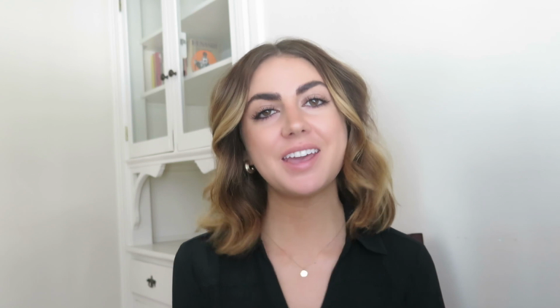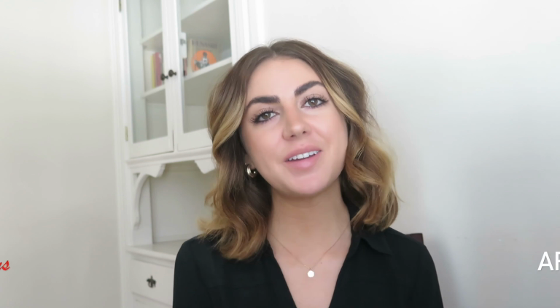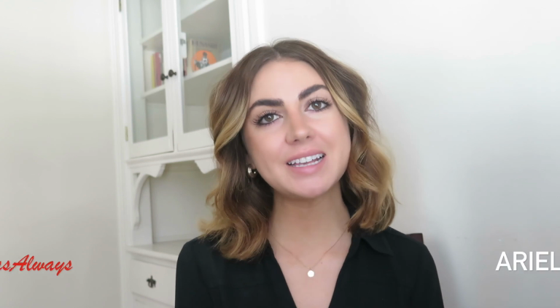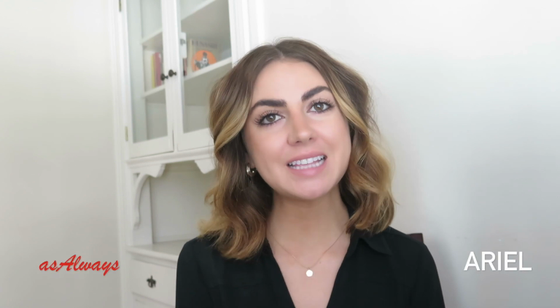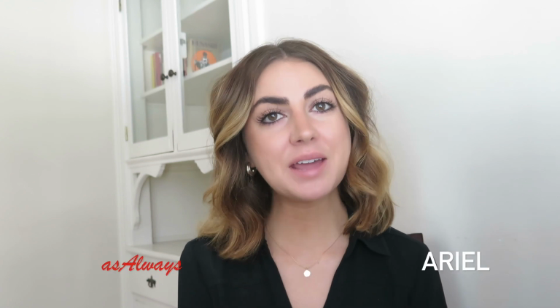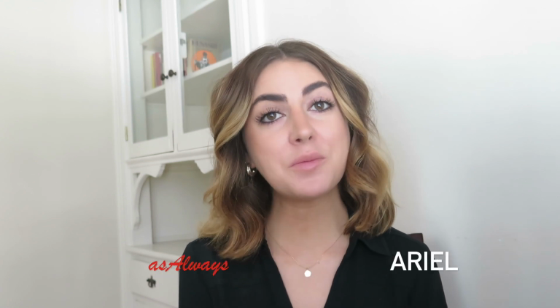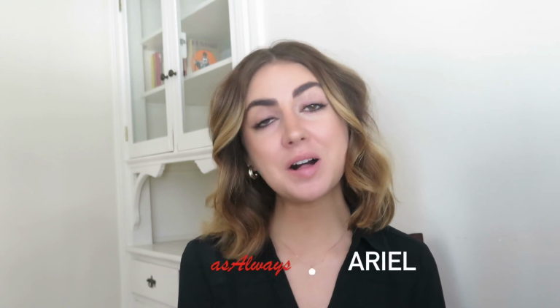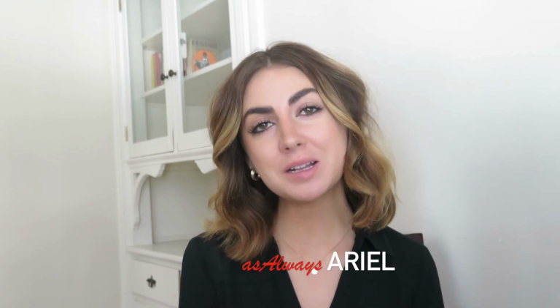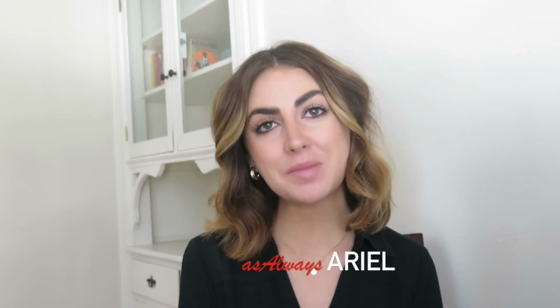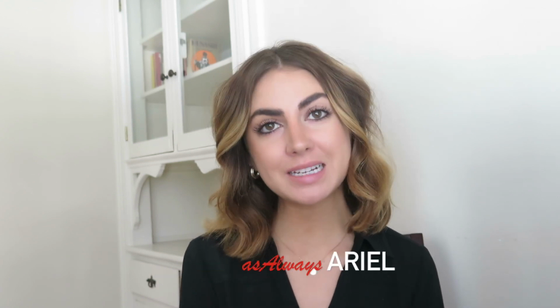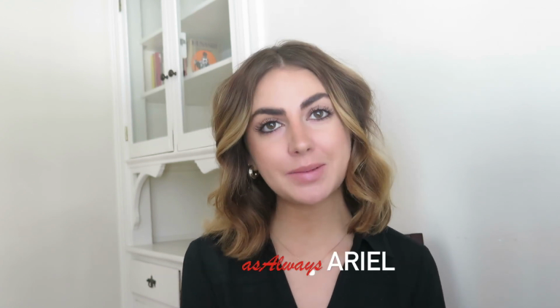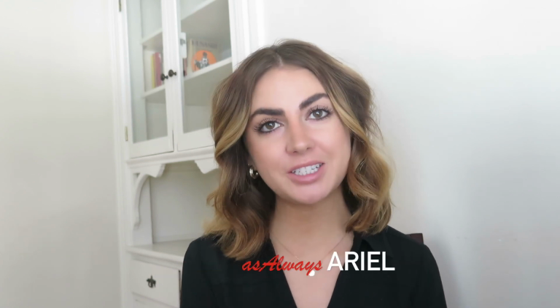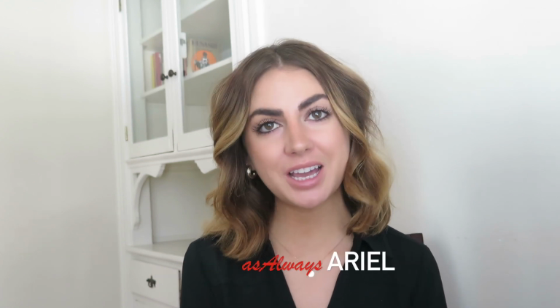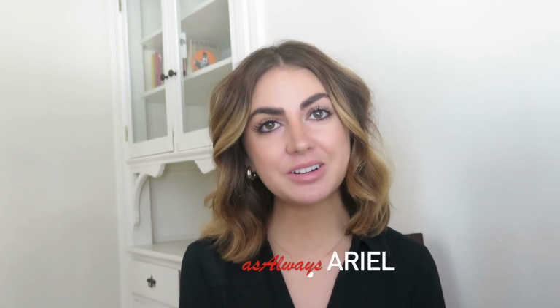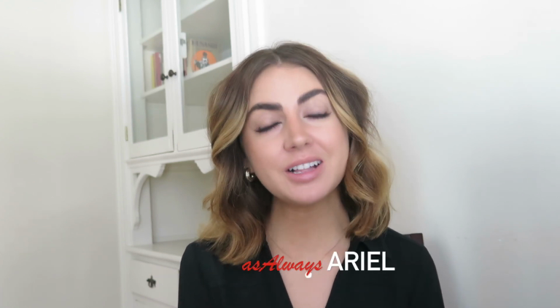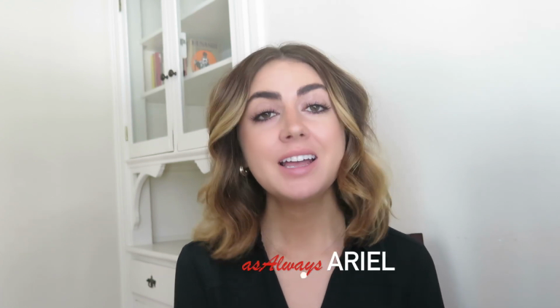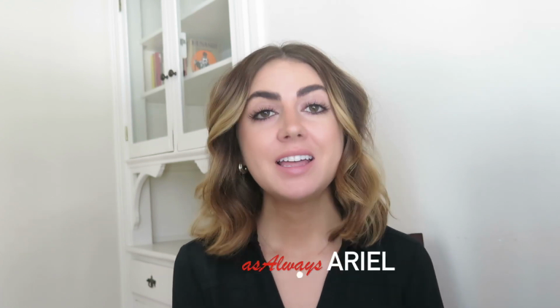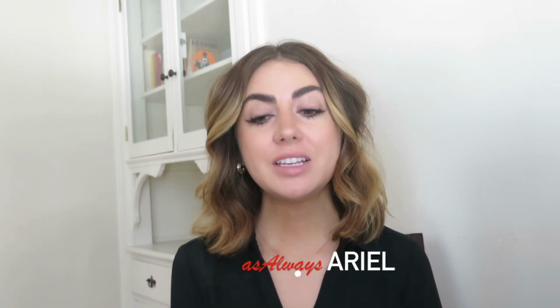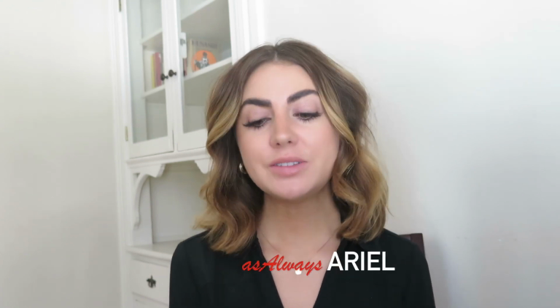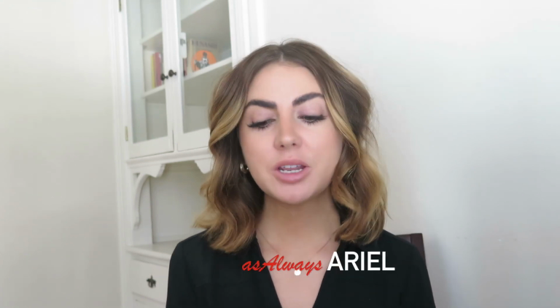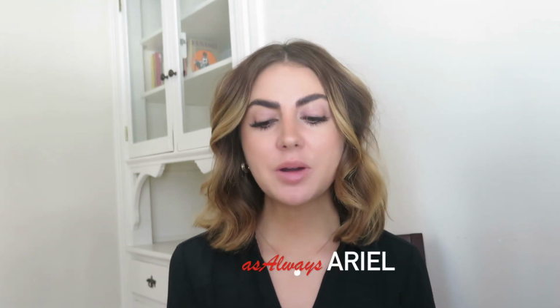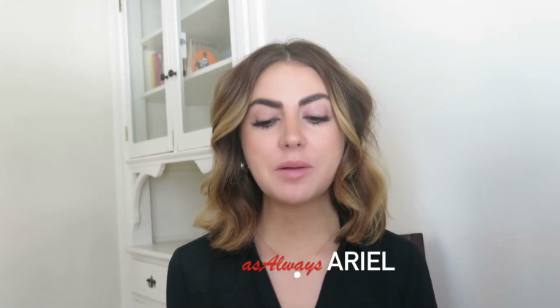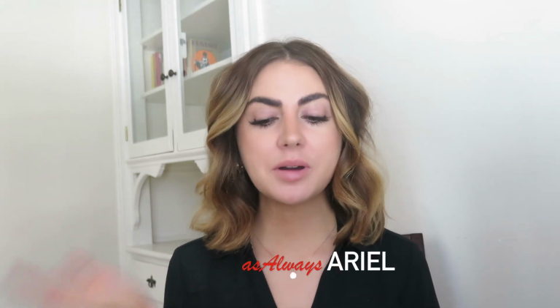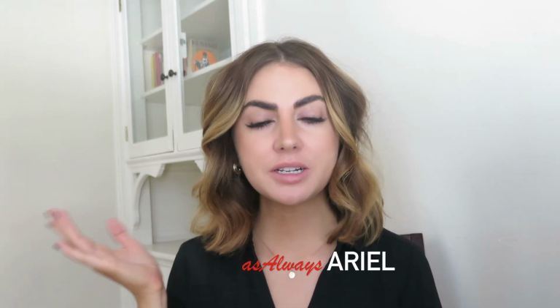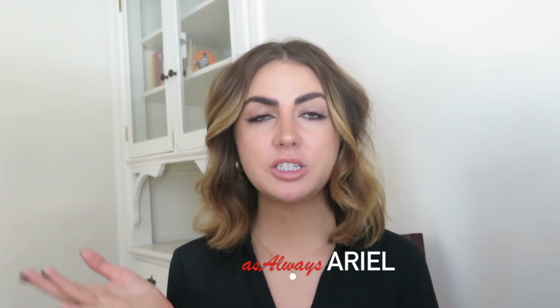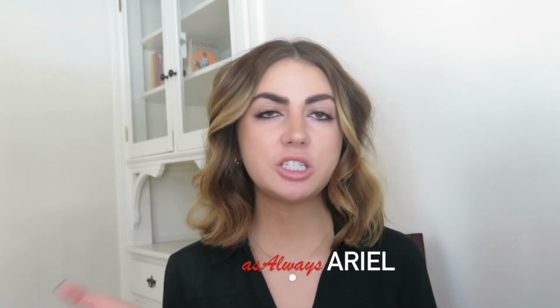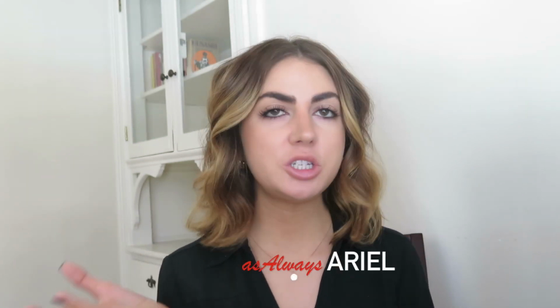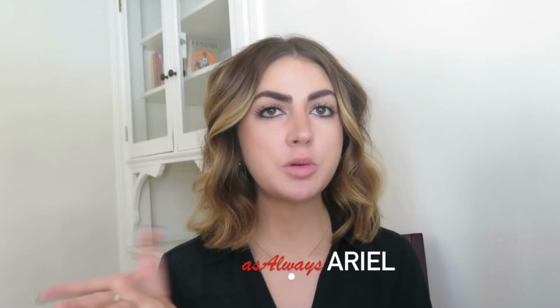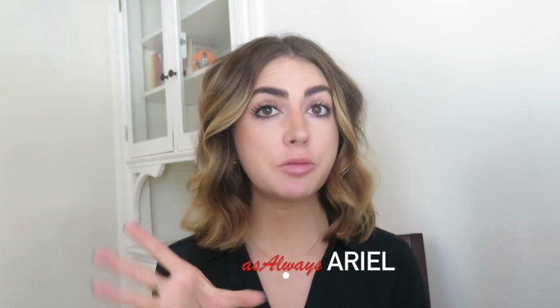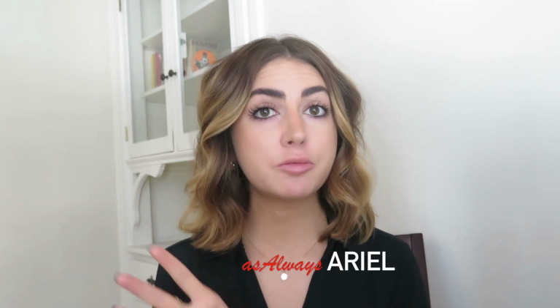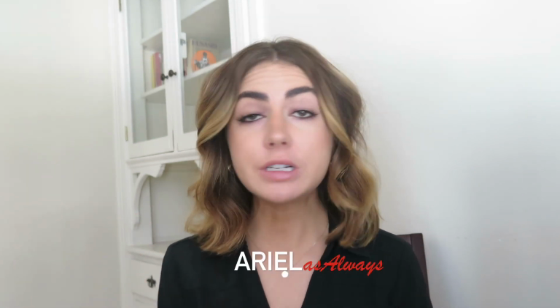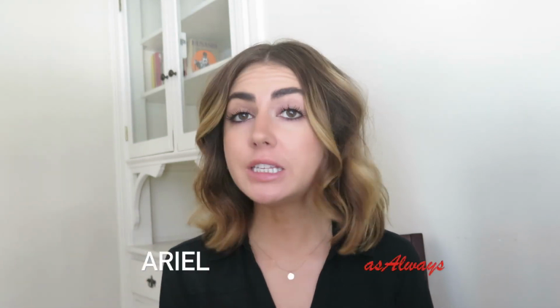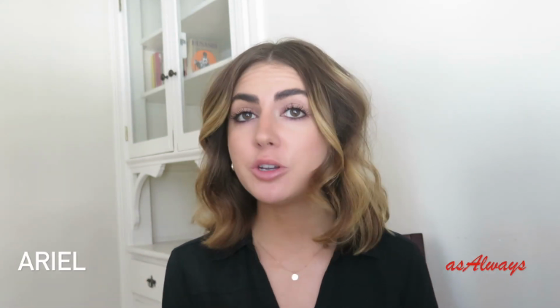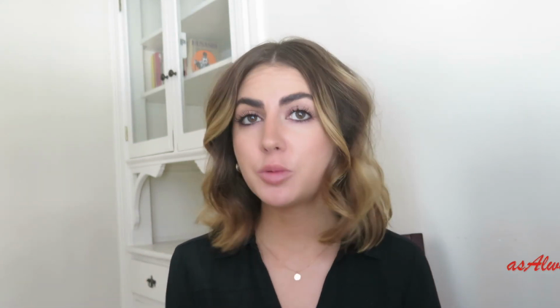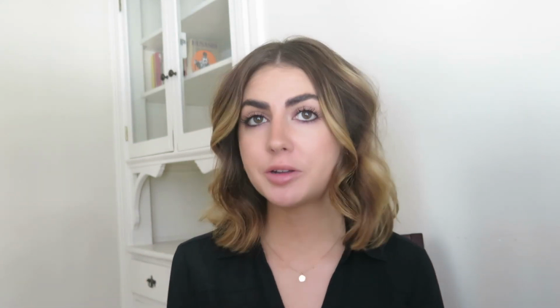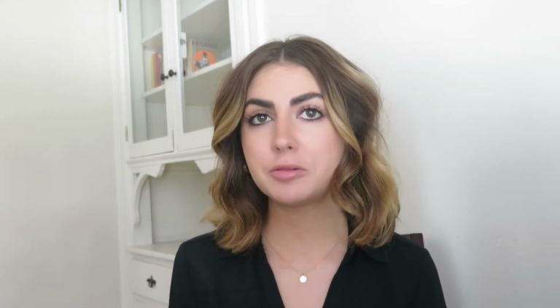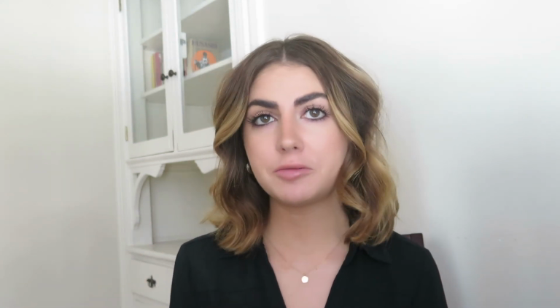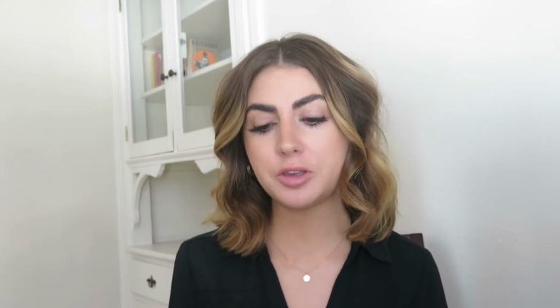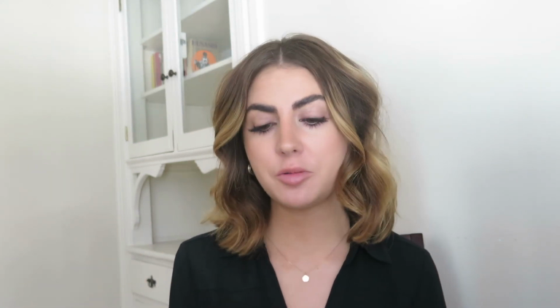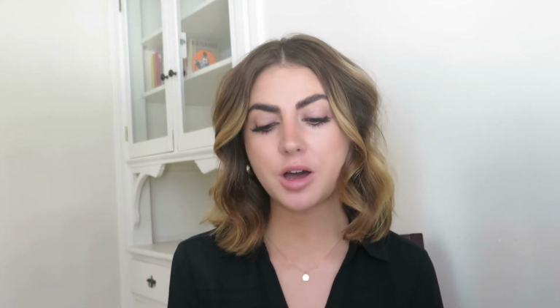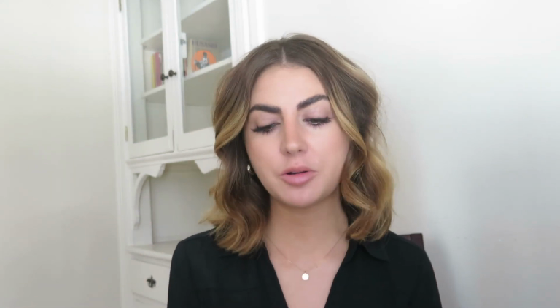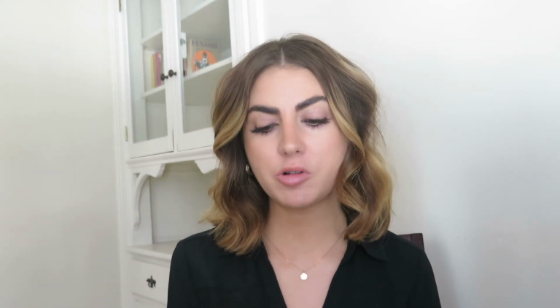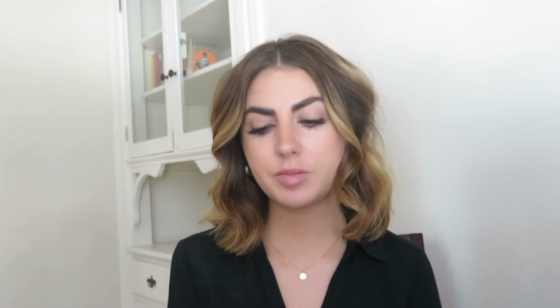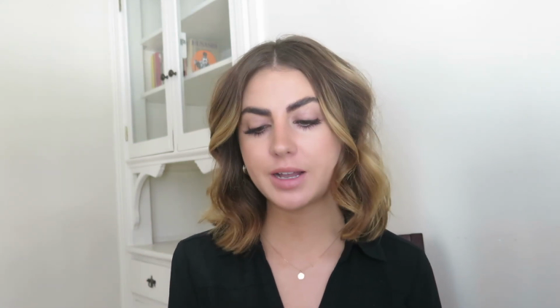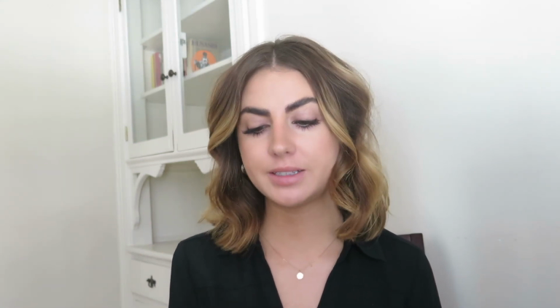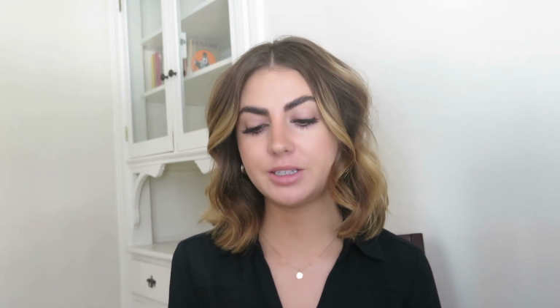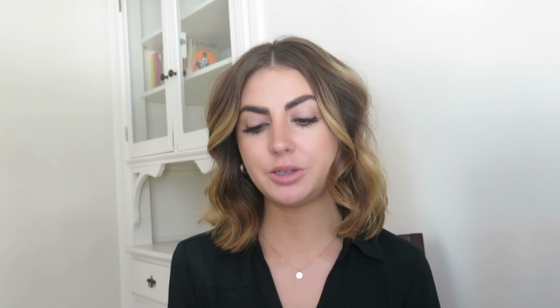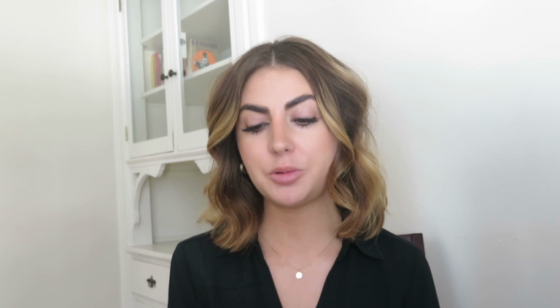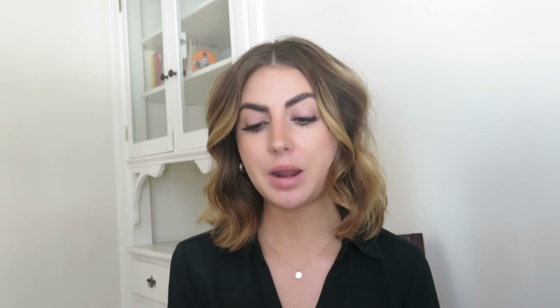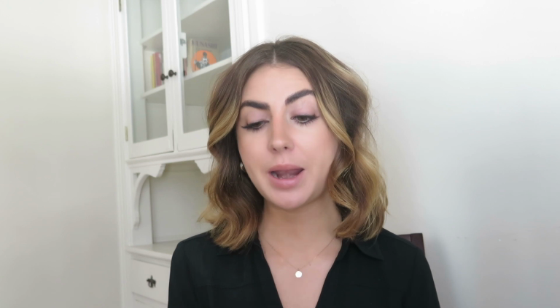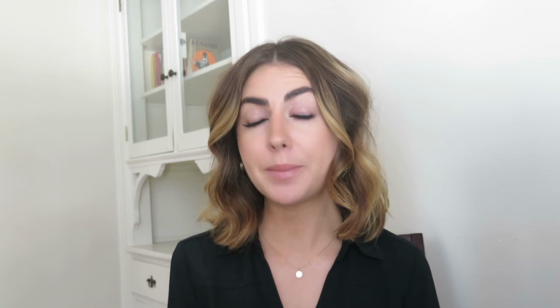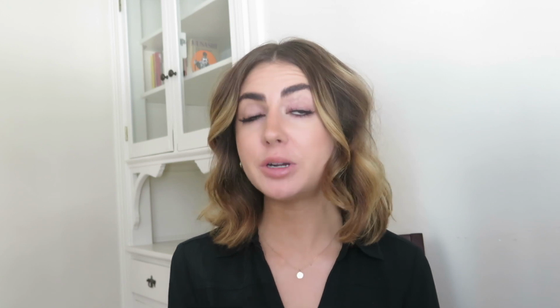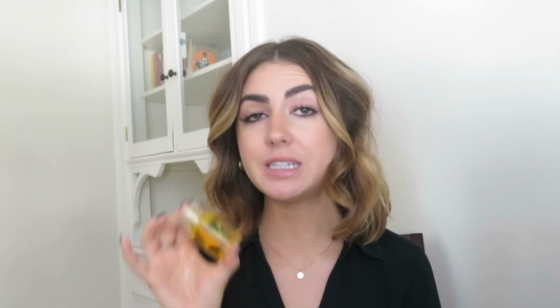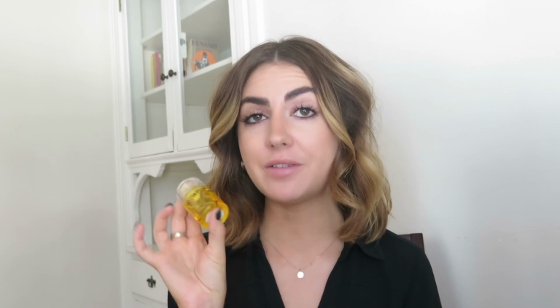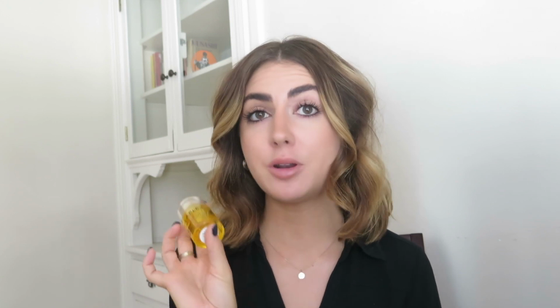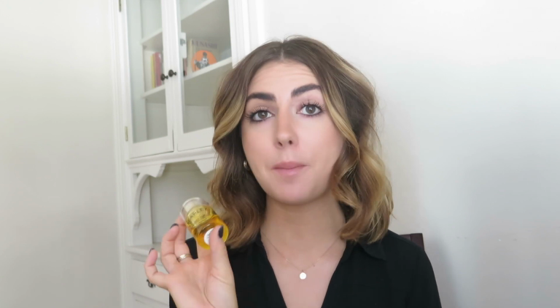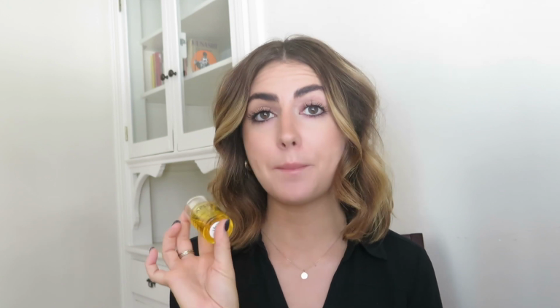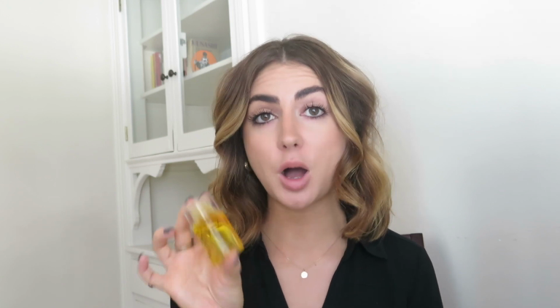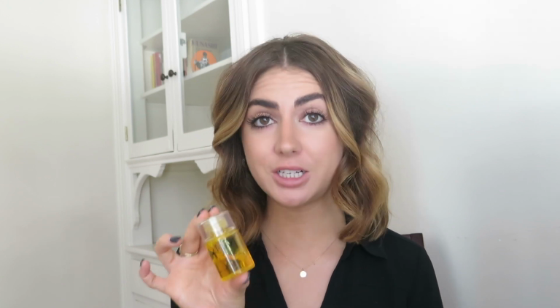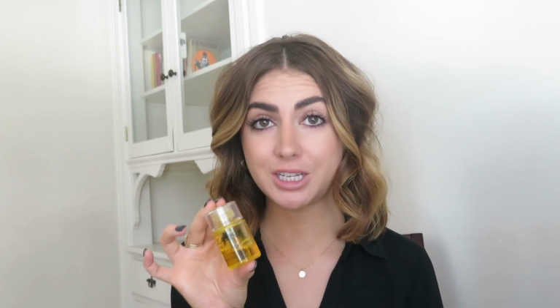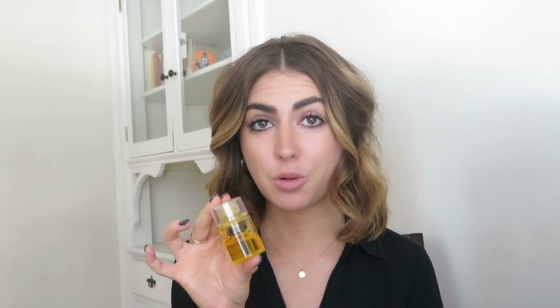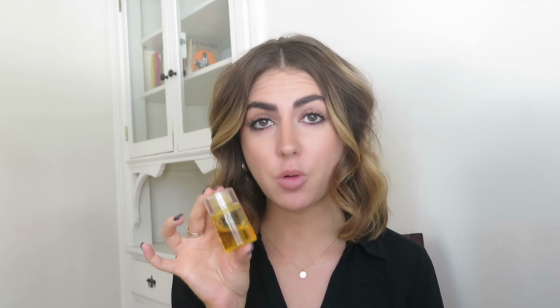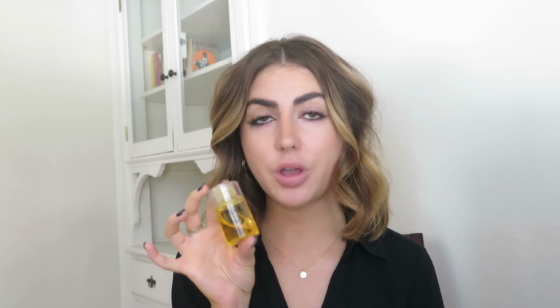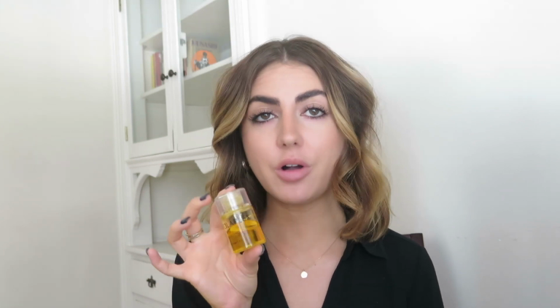Hey guys and welcome back to my channel. This video I wanted to just do a really quick review on Olaplex's new number seven bonding oil.